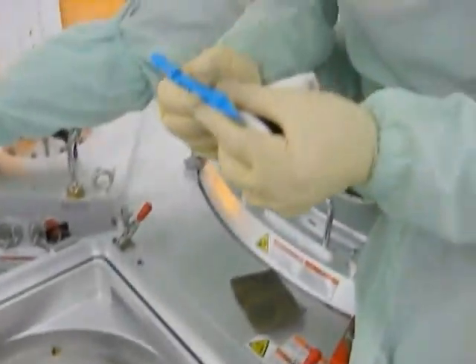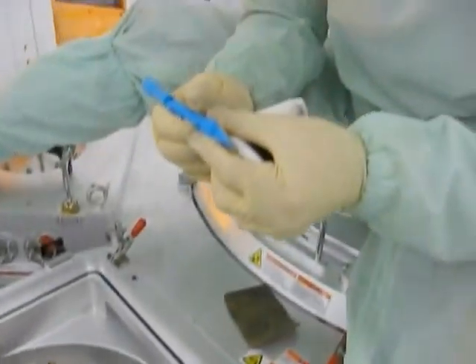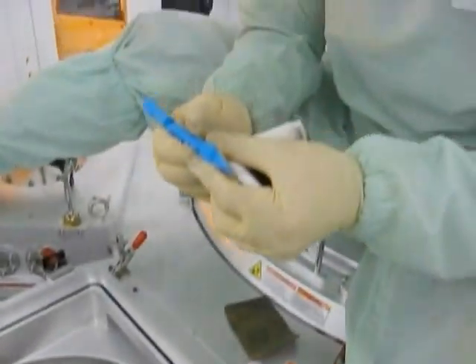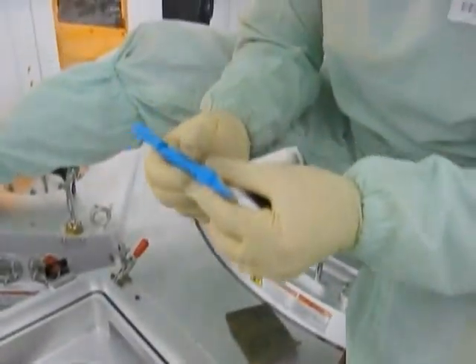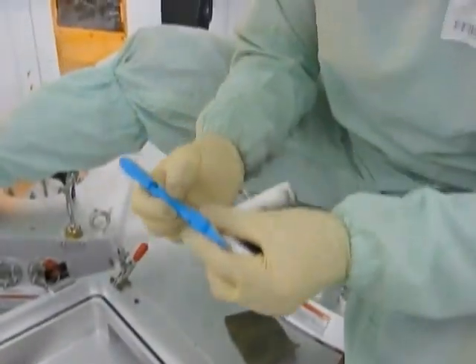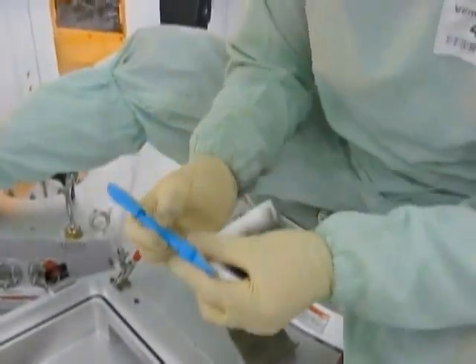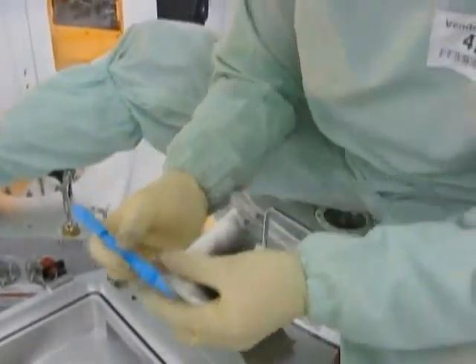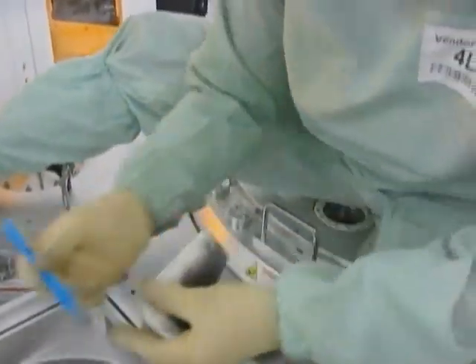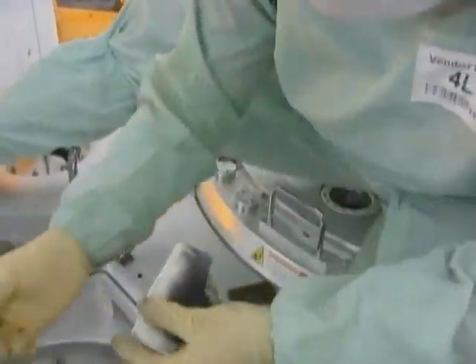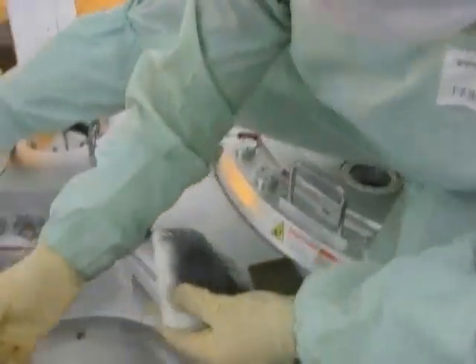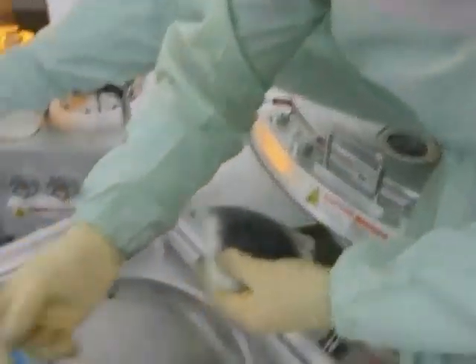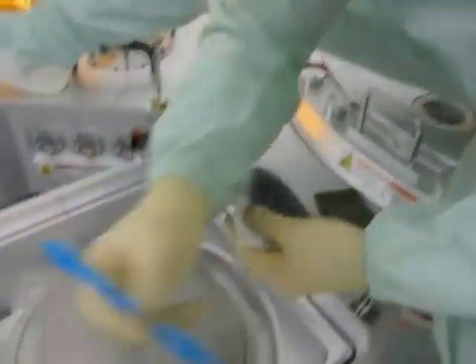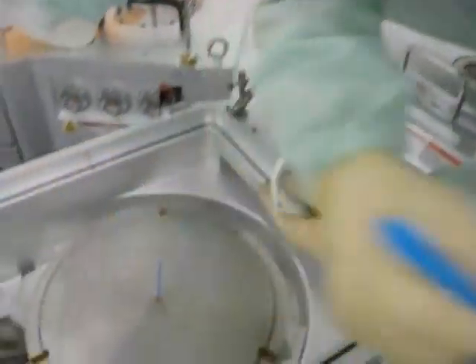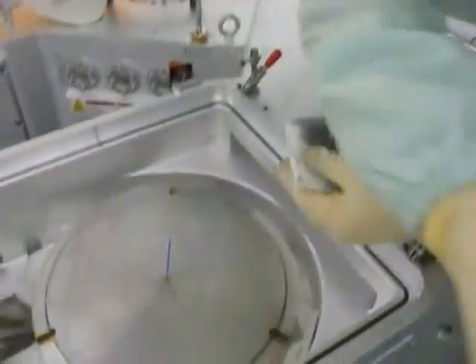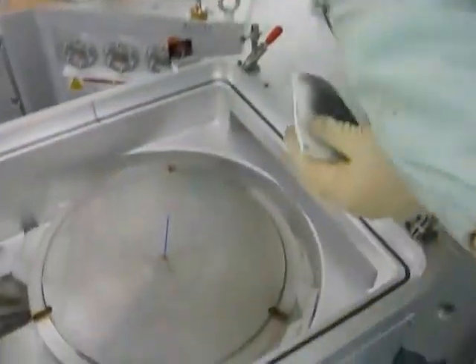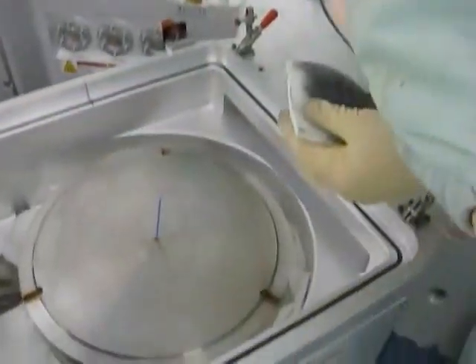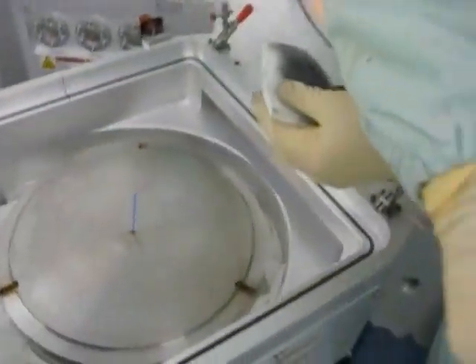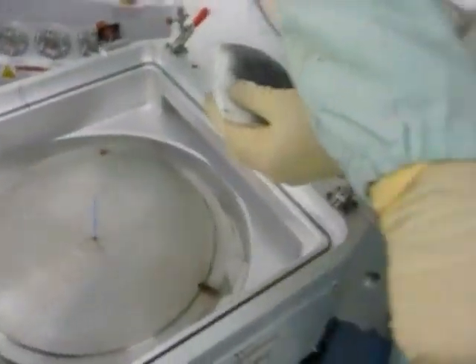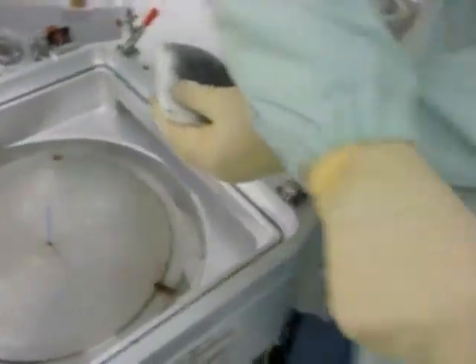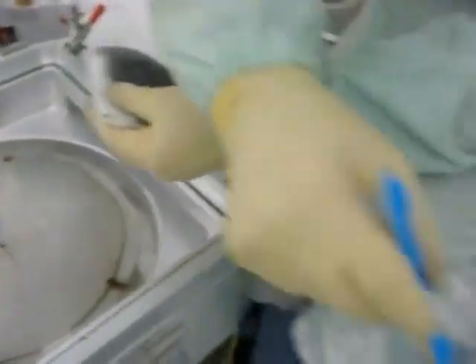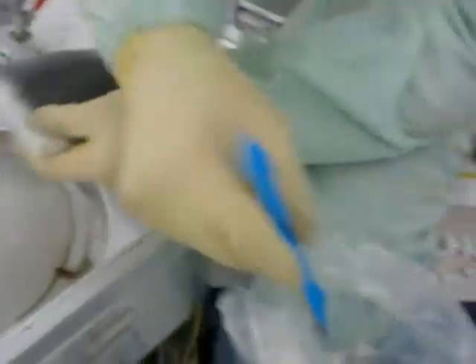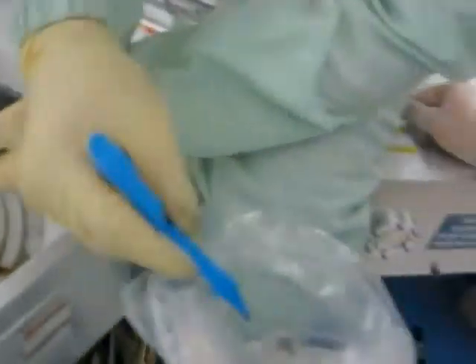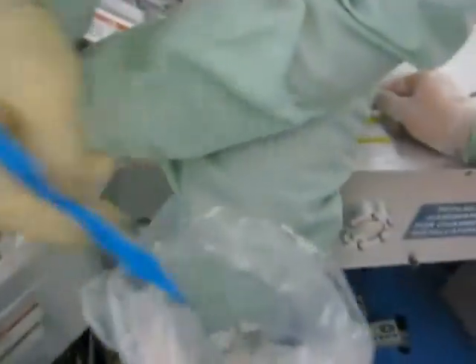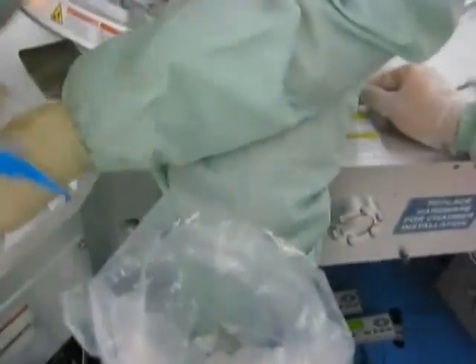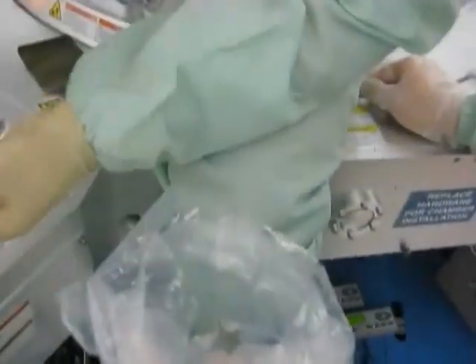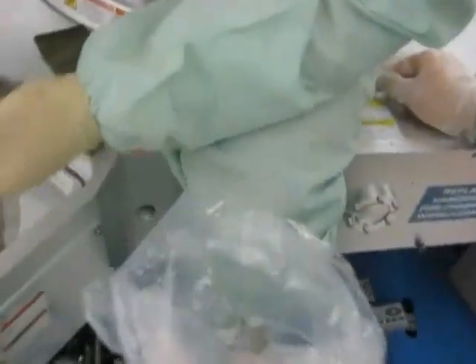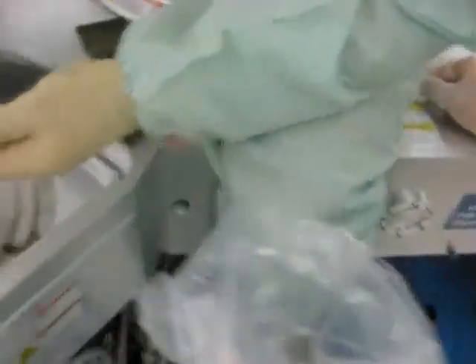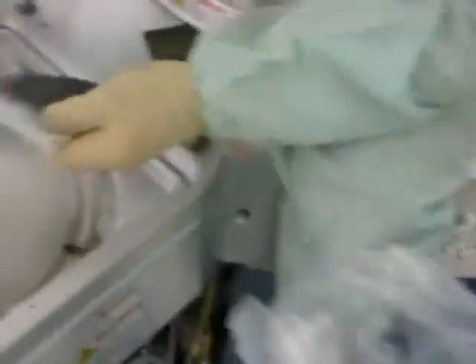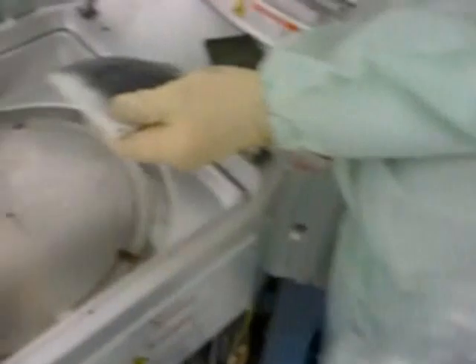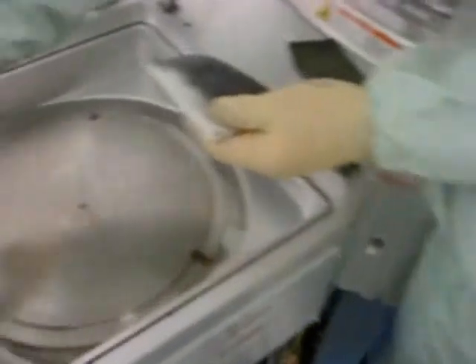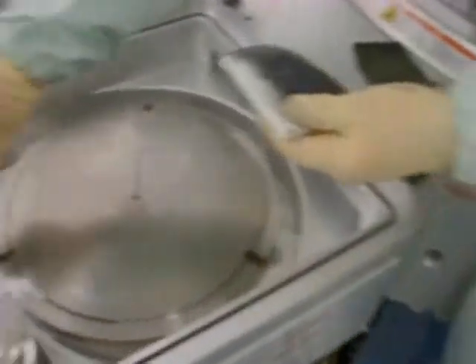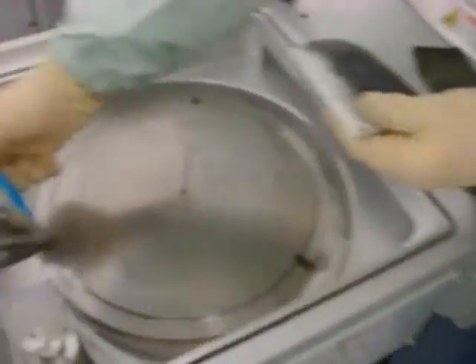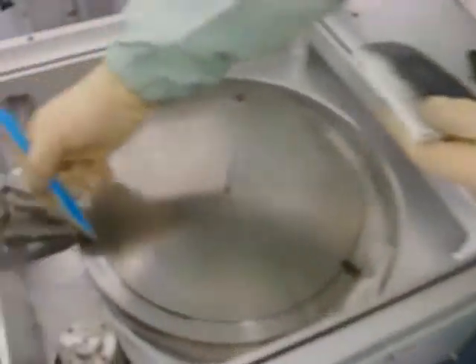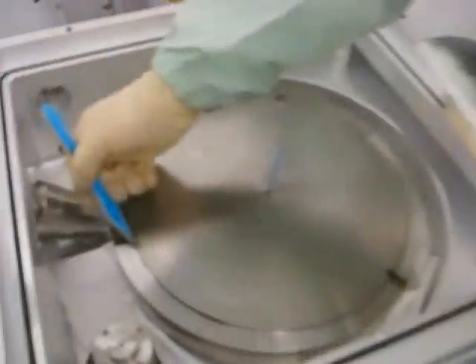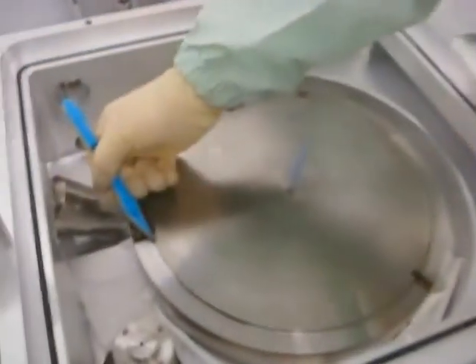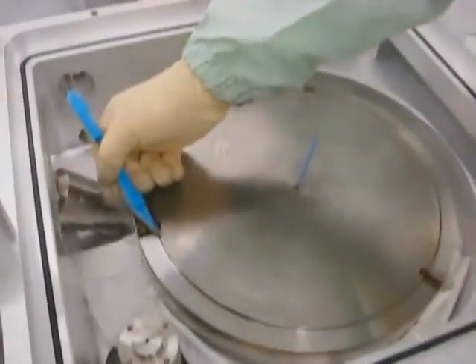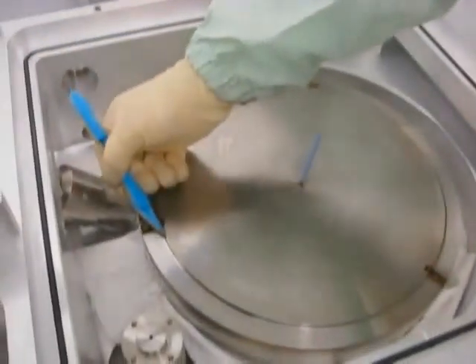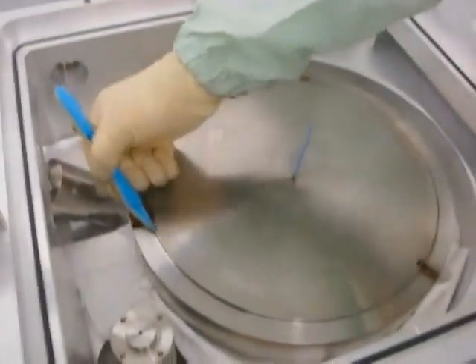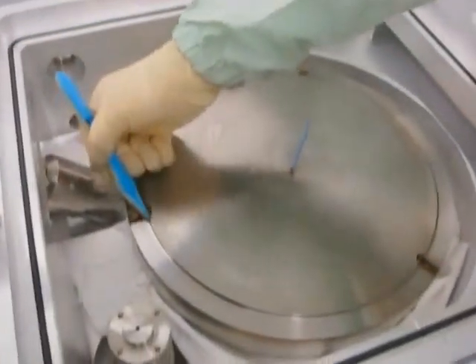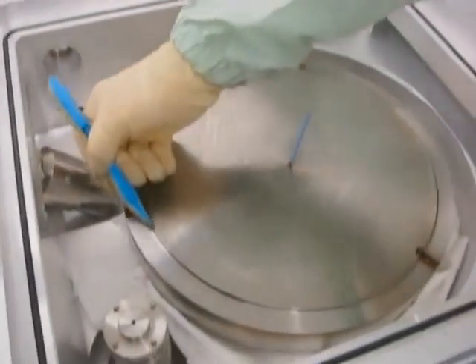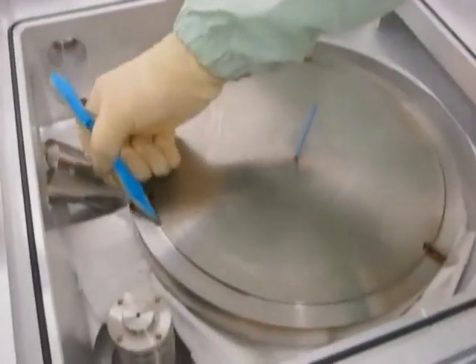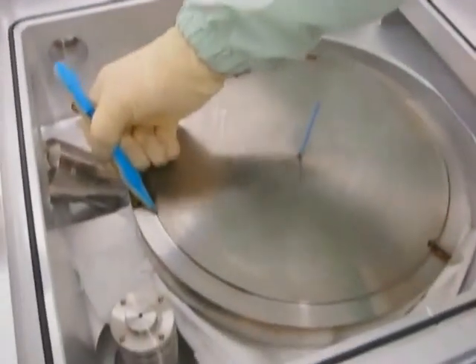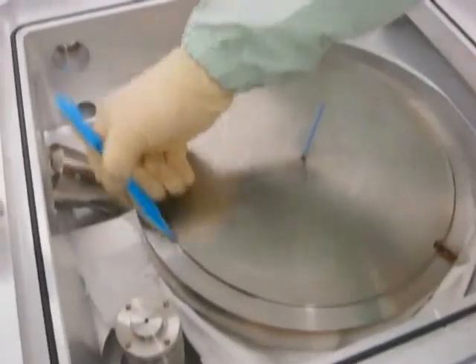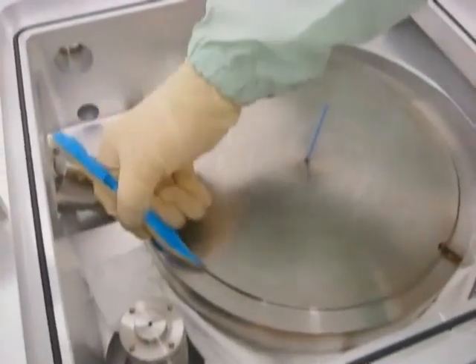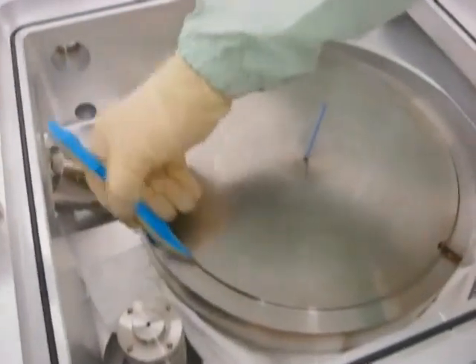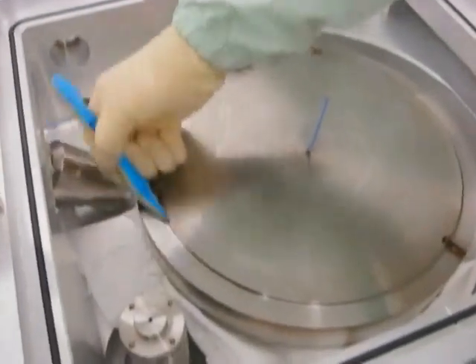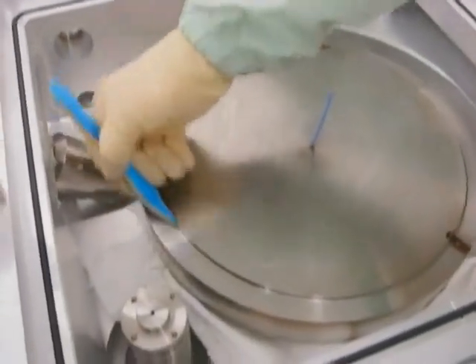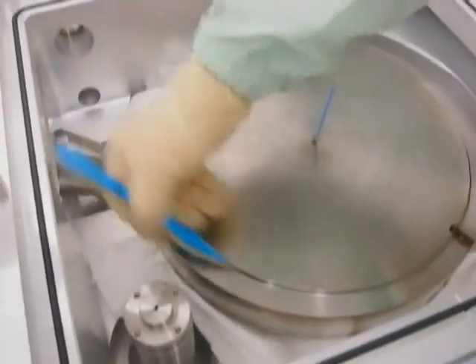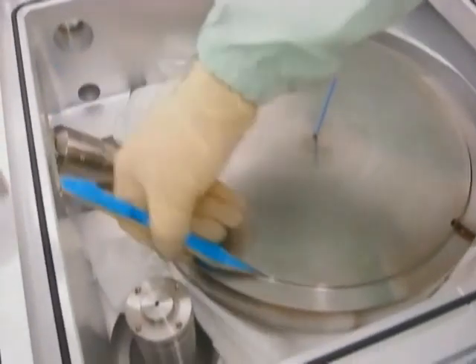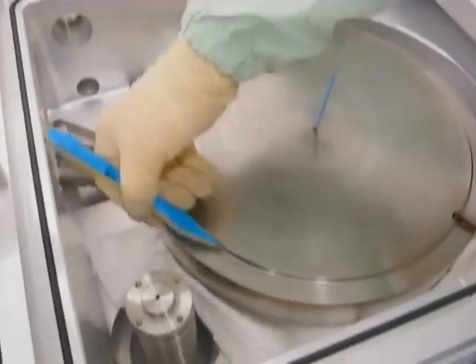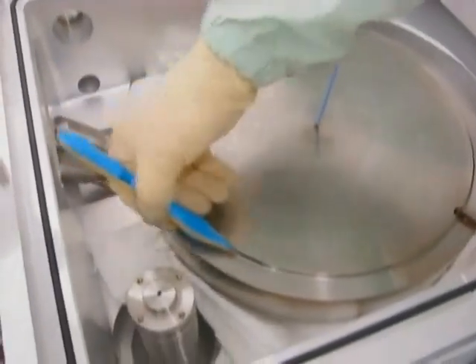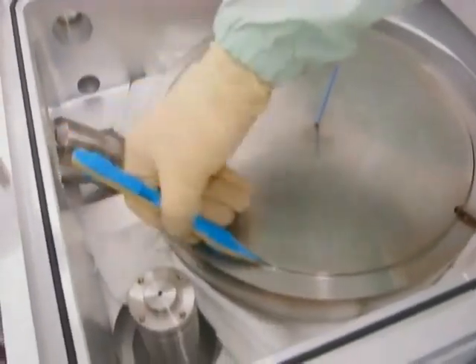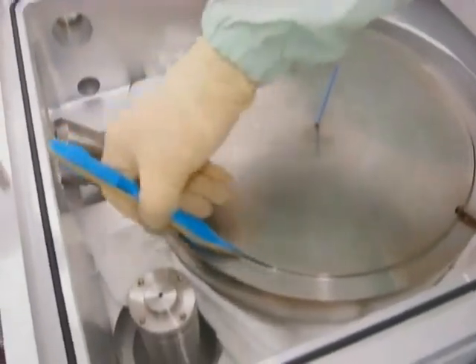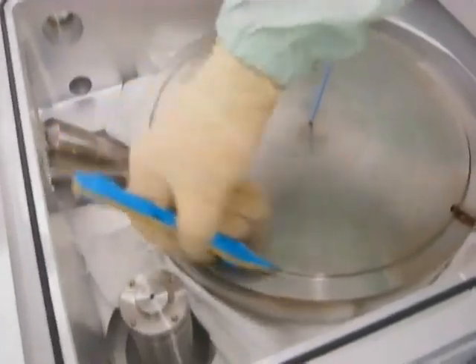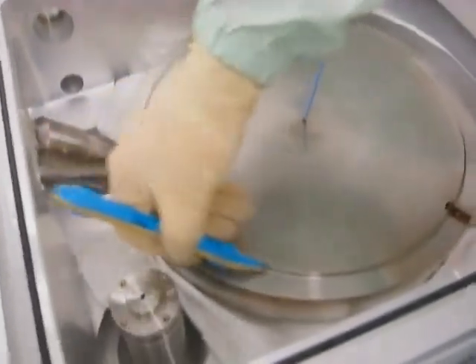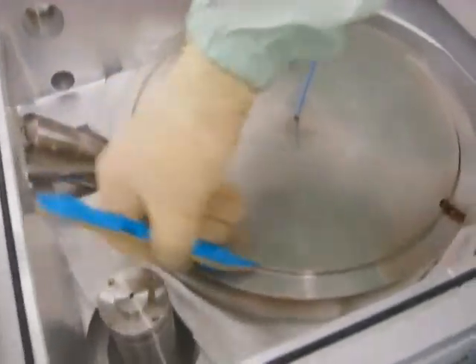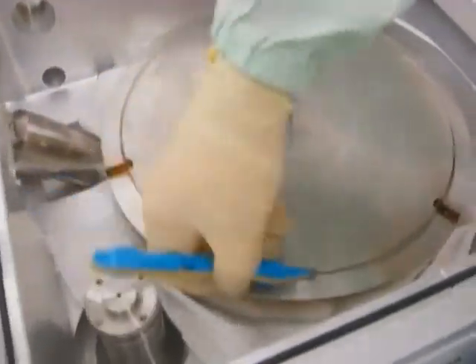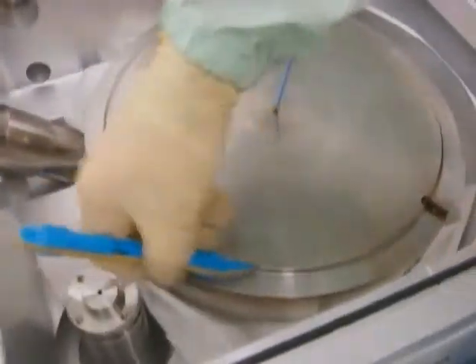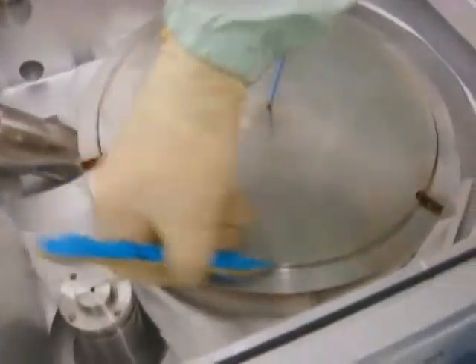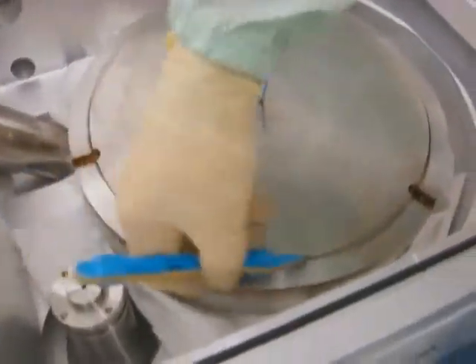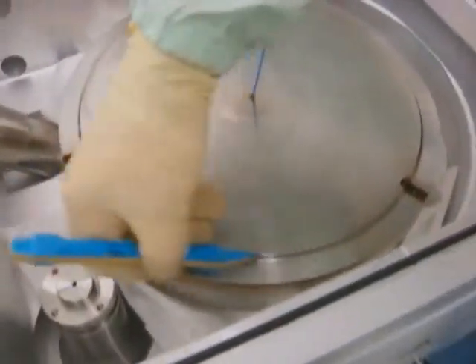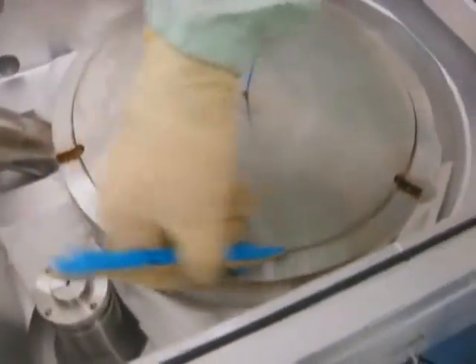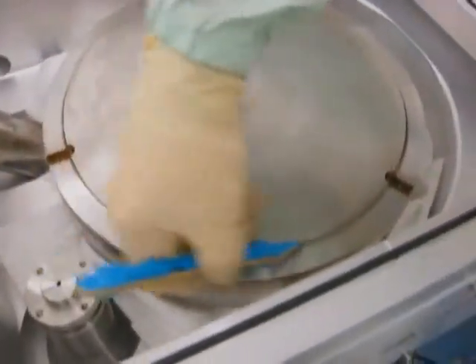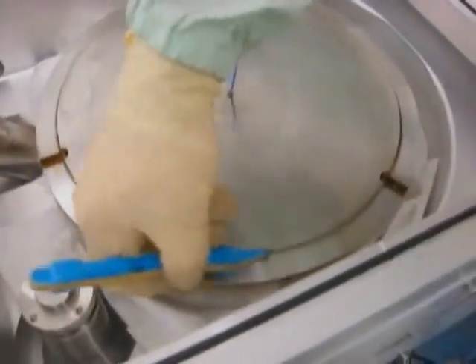As the Diamond Scrub Belt begins to load up with deposition, rotate the belt over the pen to a new fresh area as necessary.